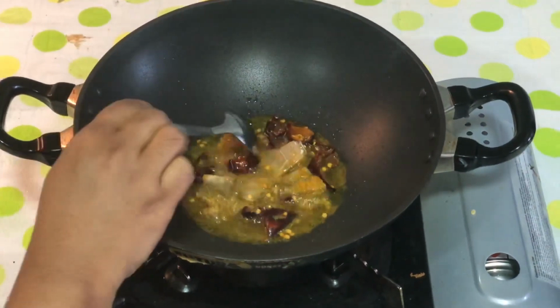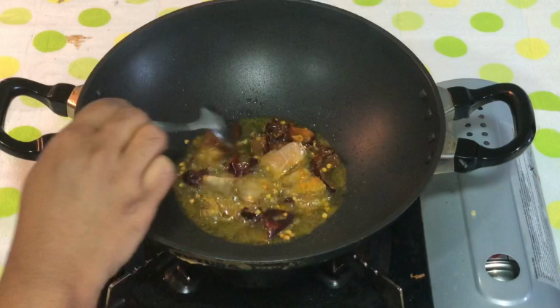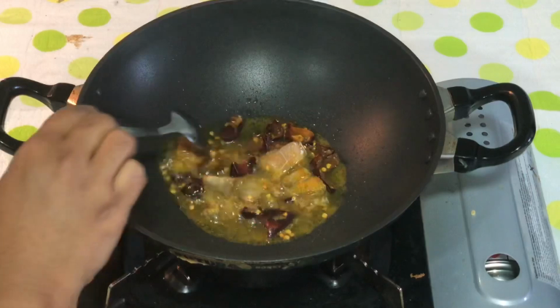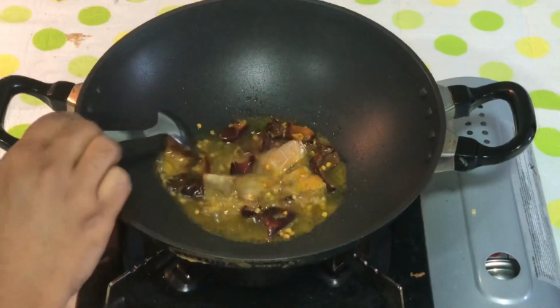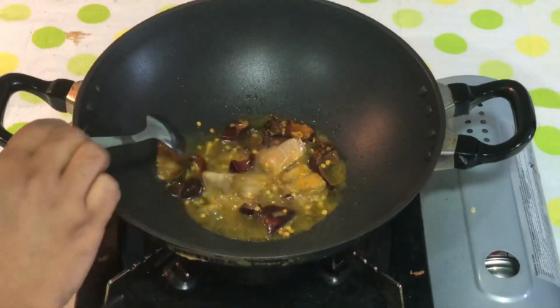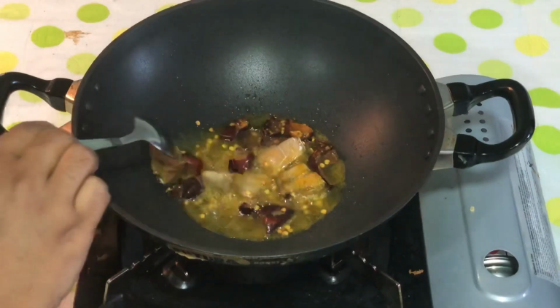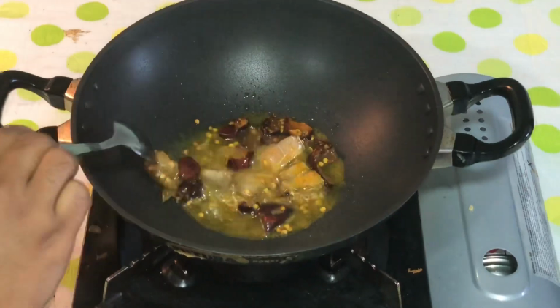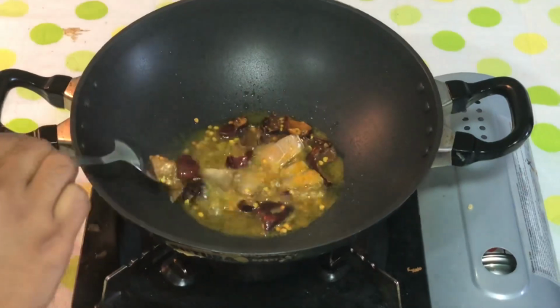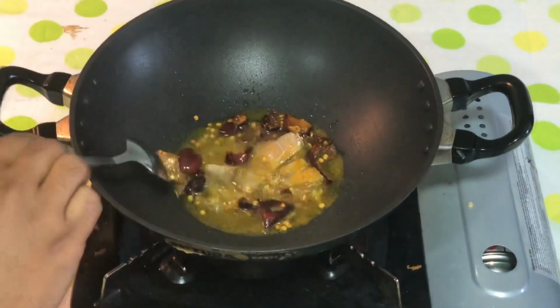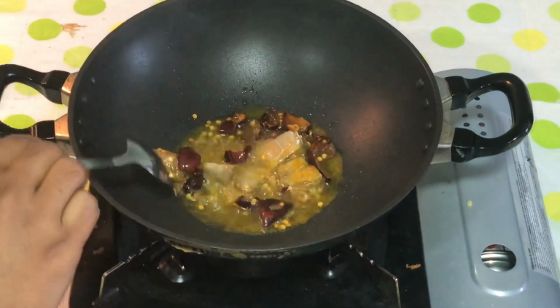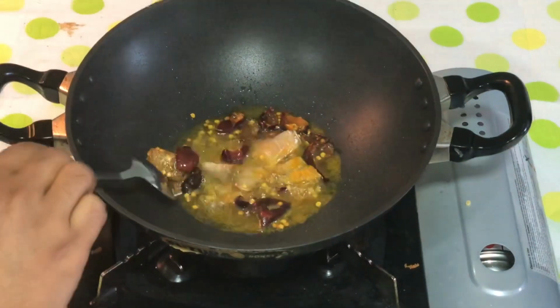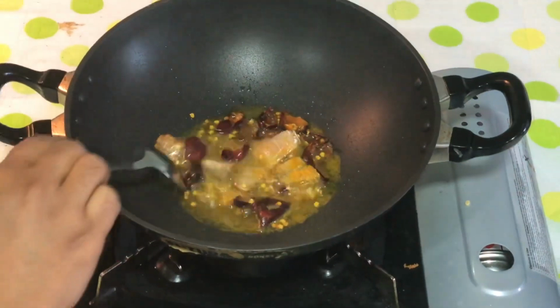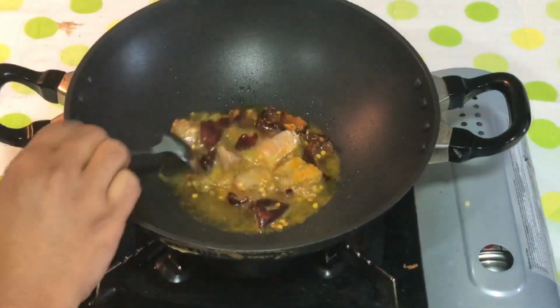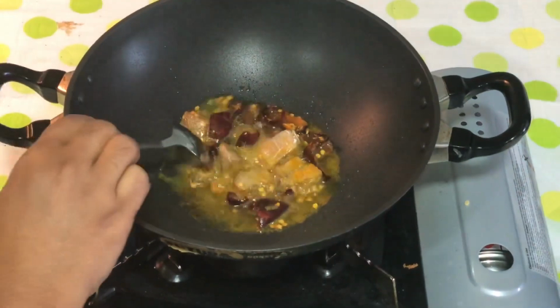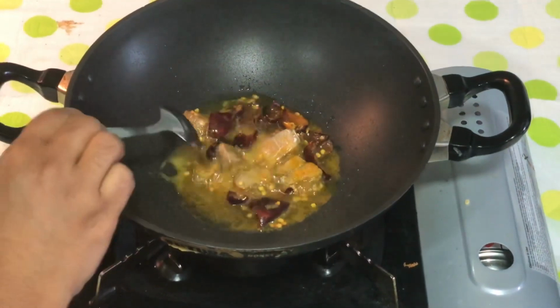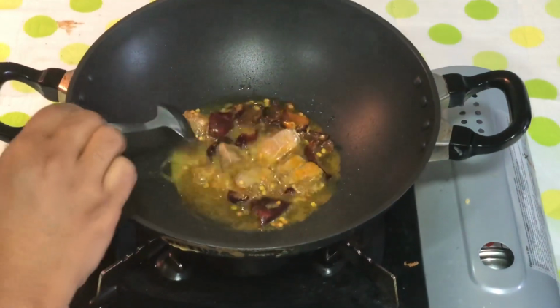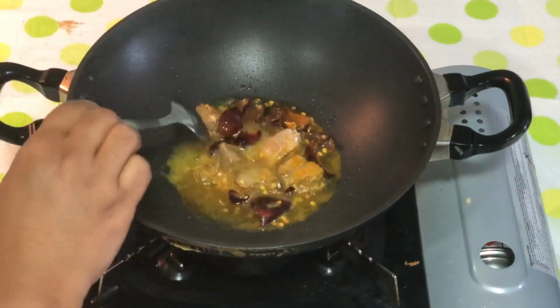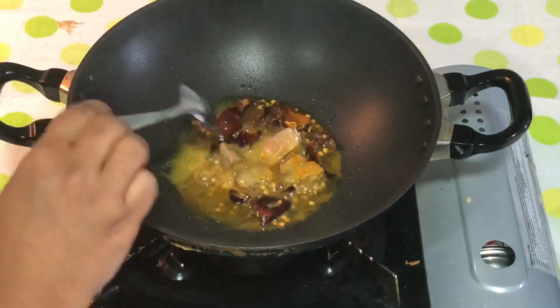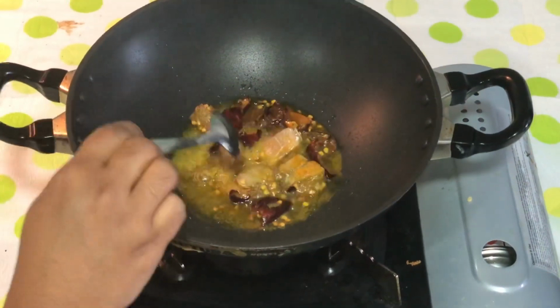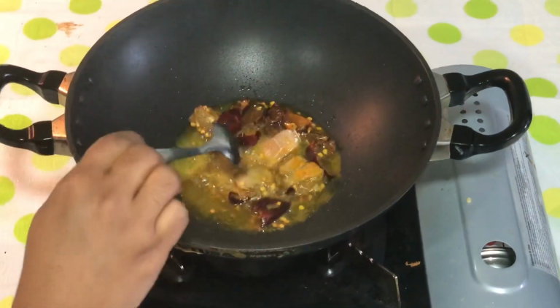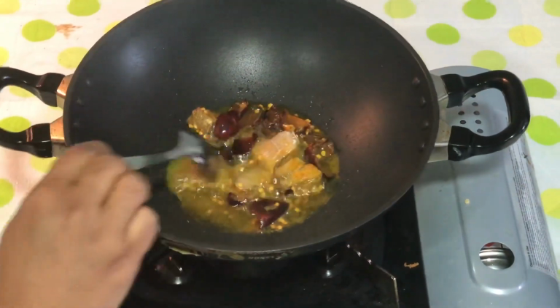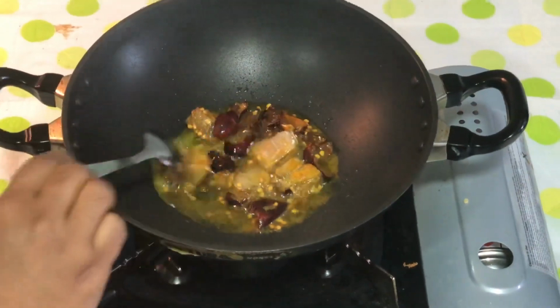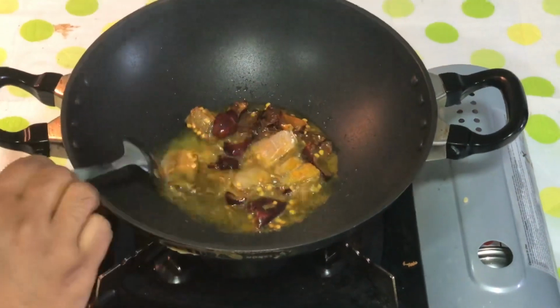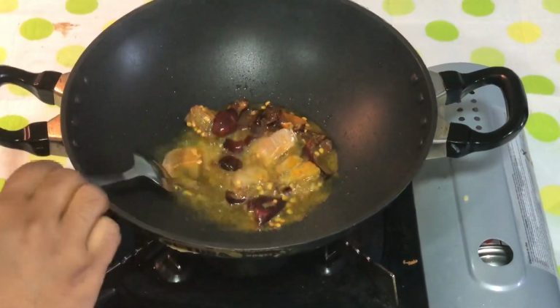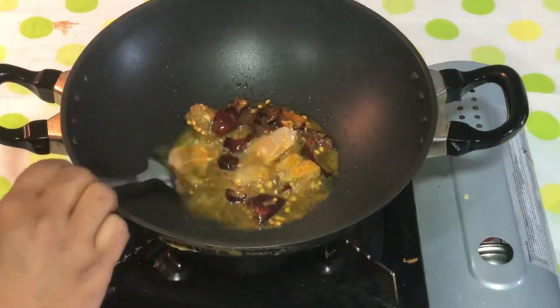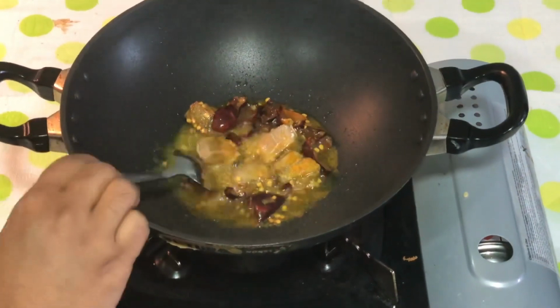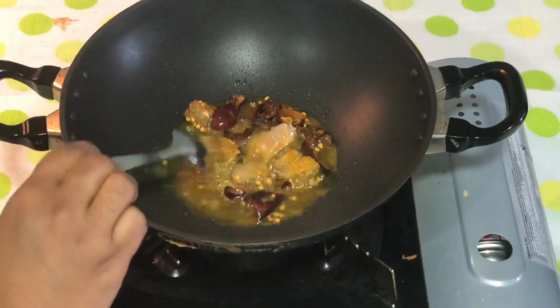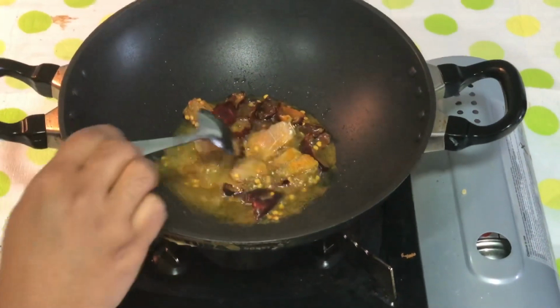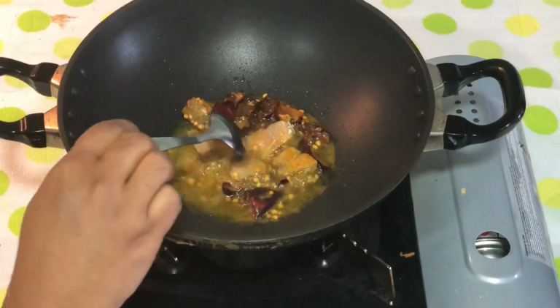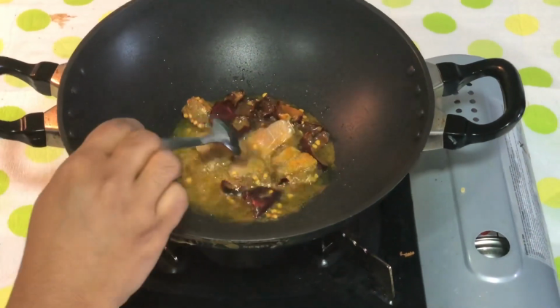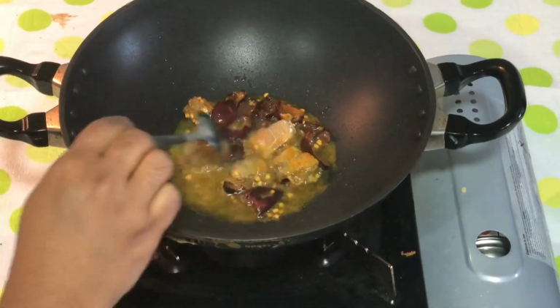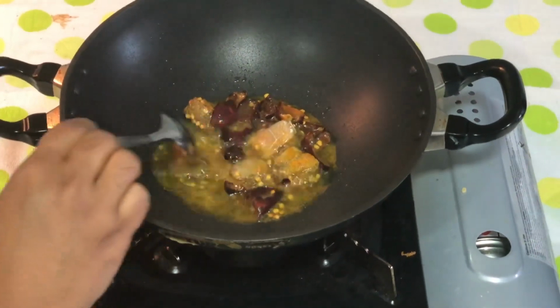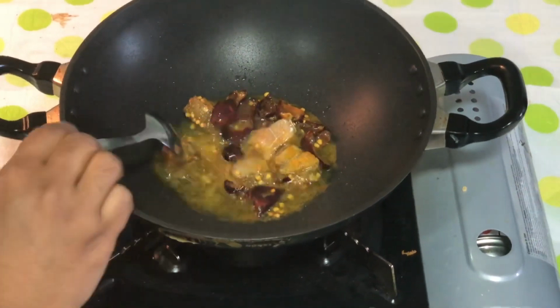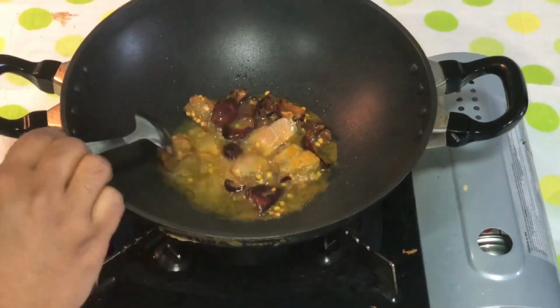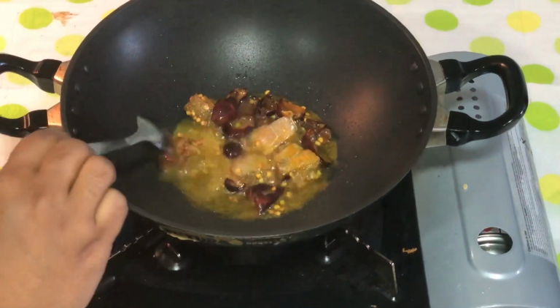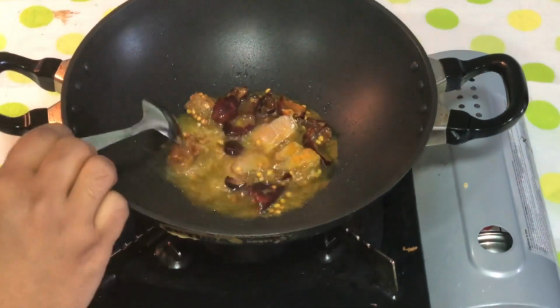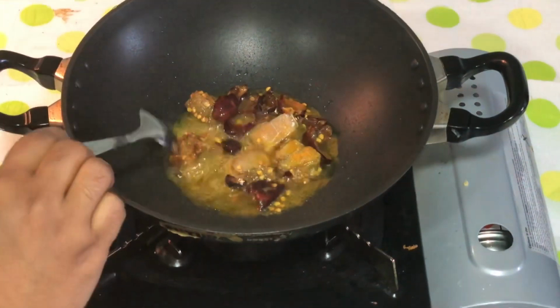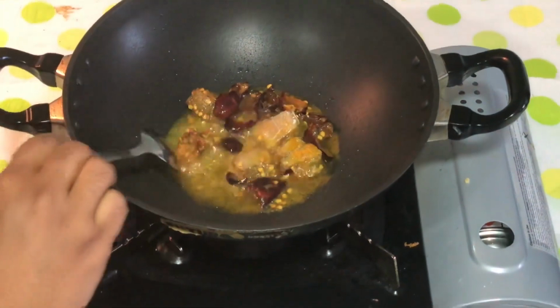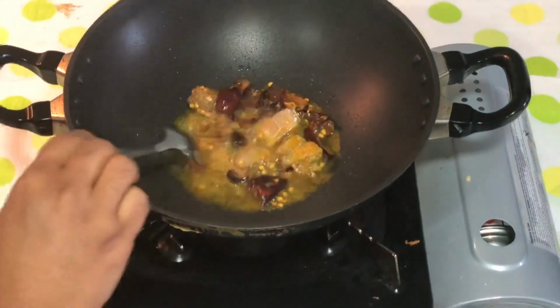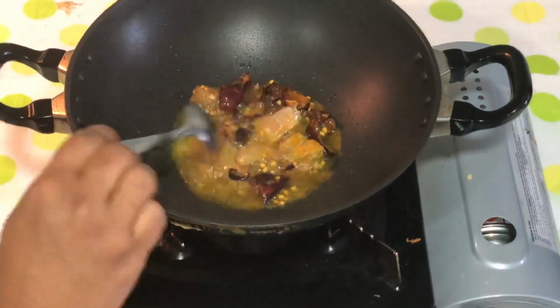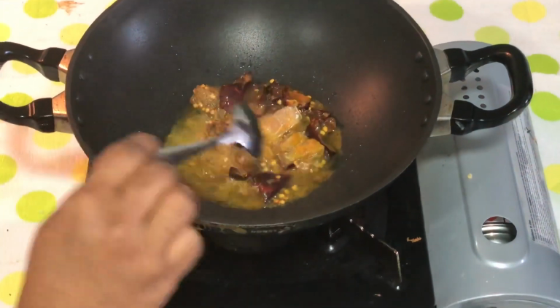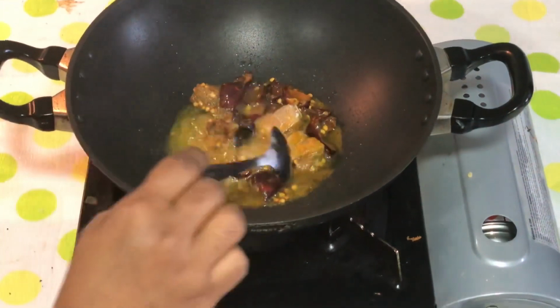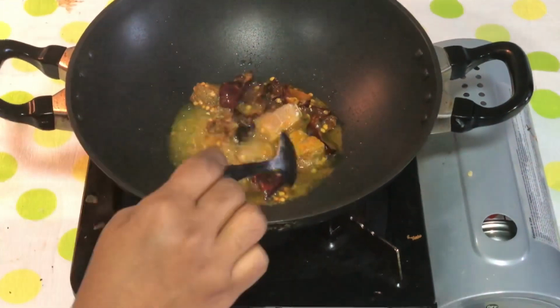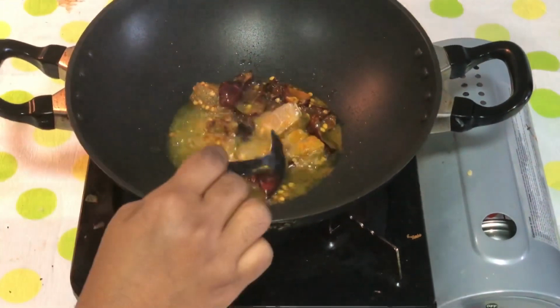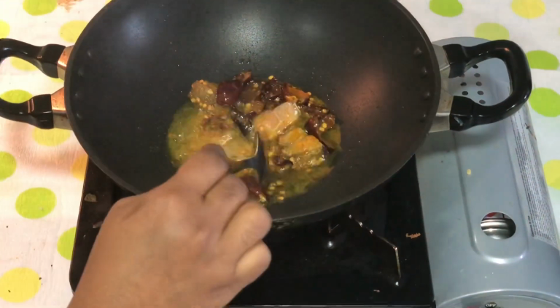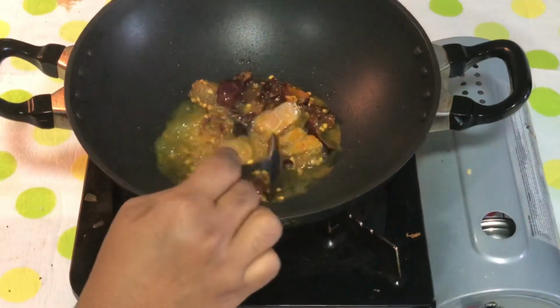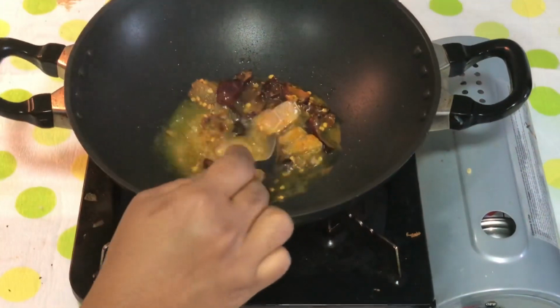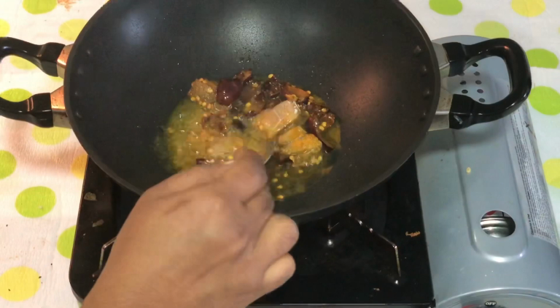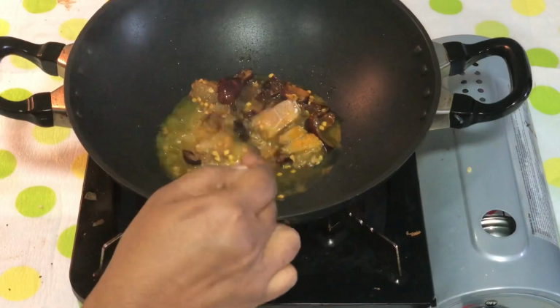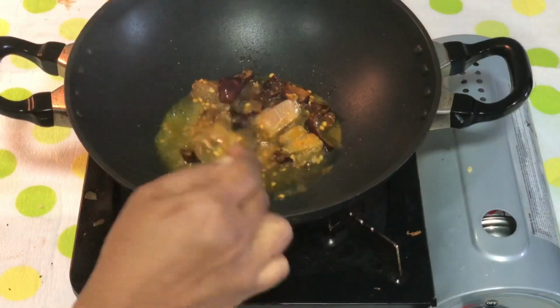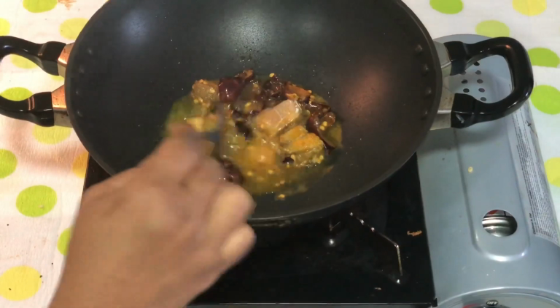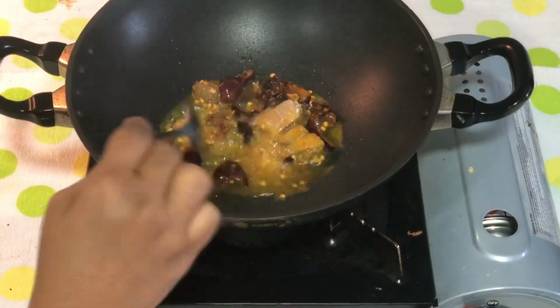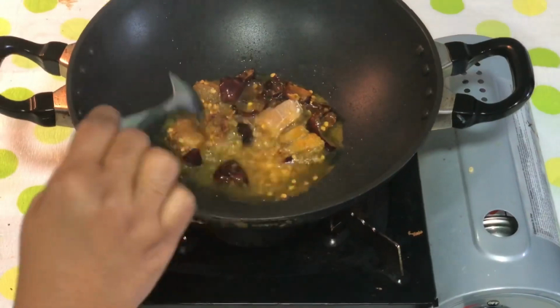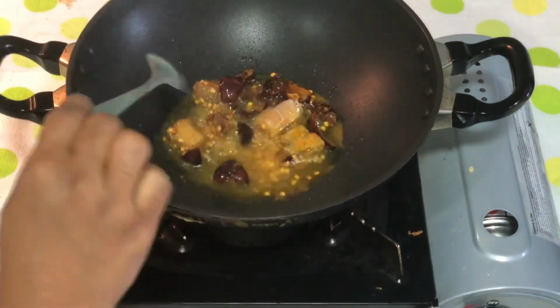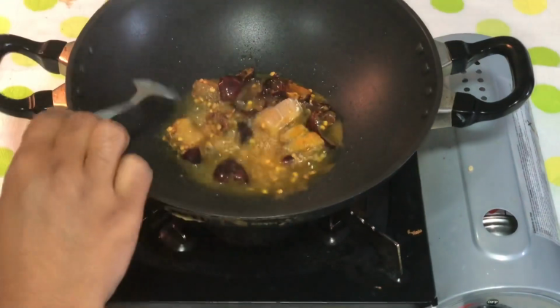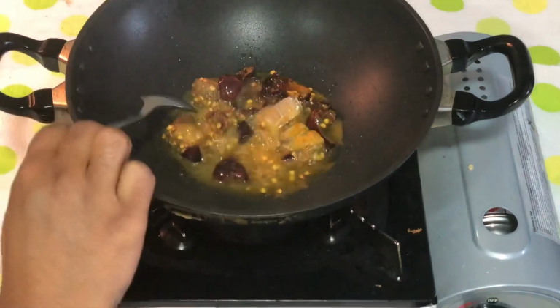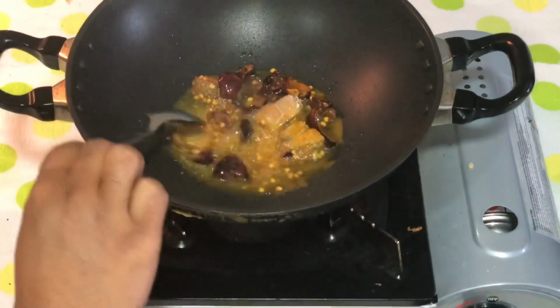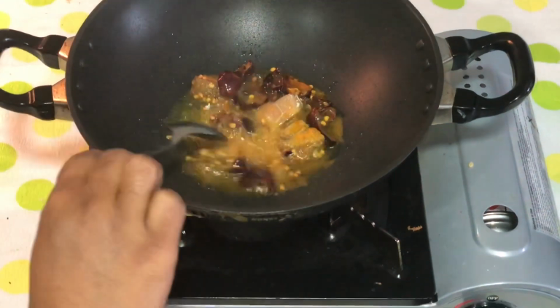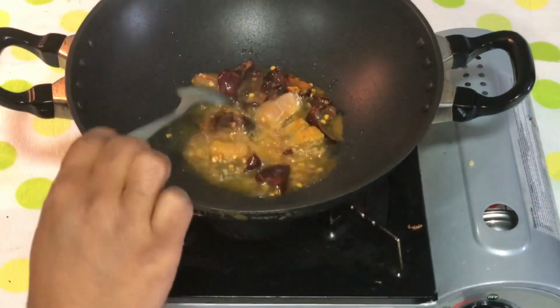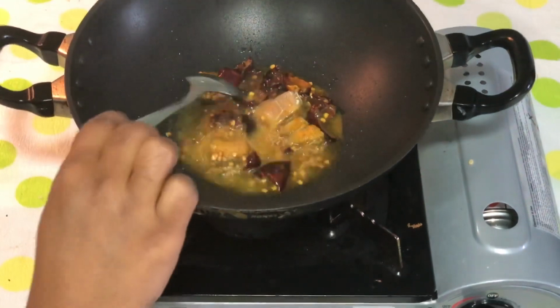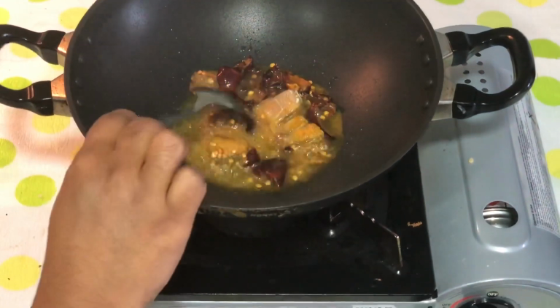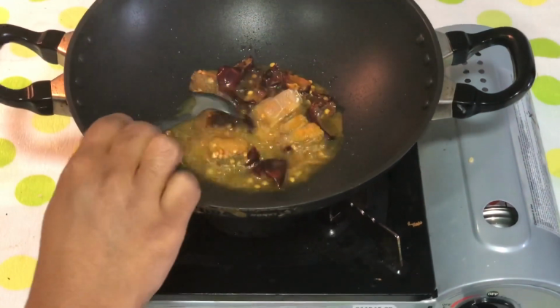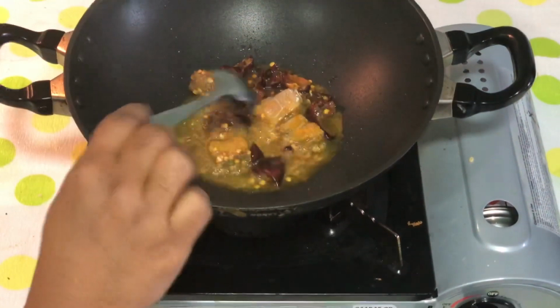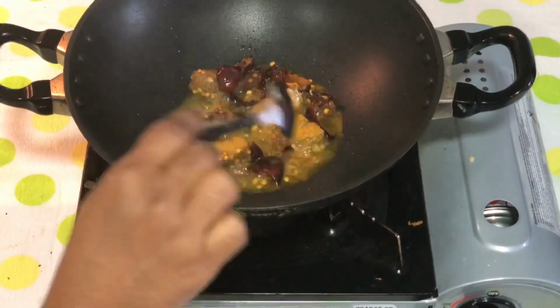Mix them in the pan. After adding, put it in the pan. Let's blend and add it in the pan.